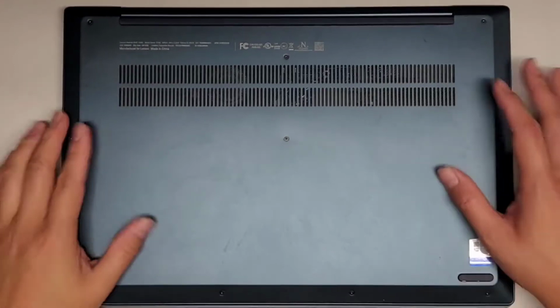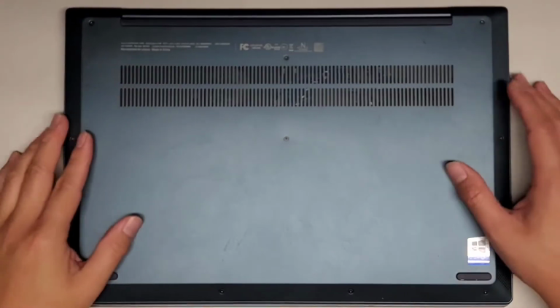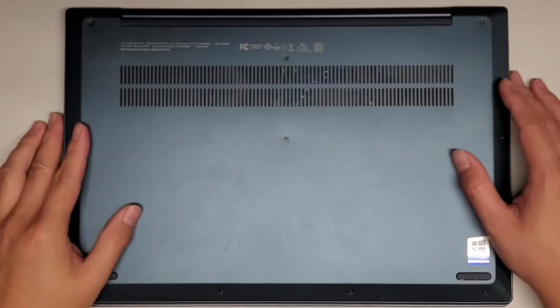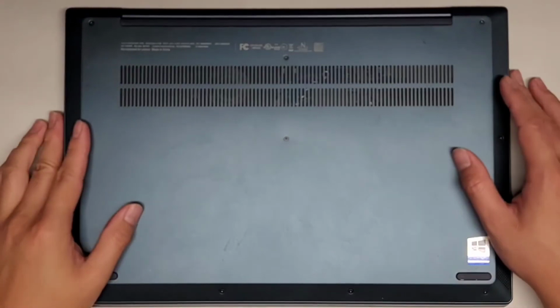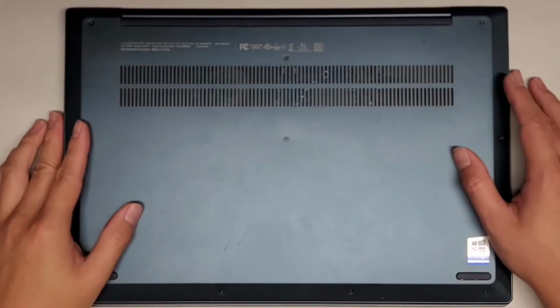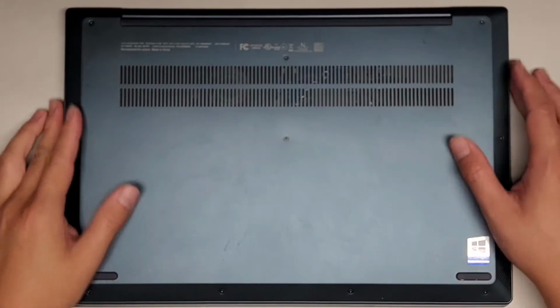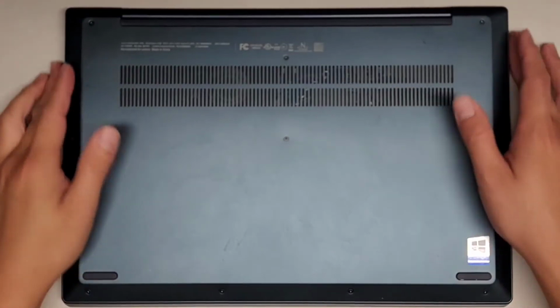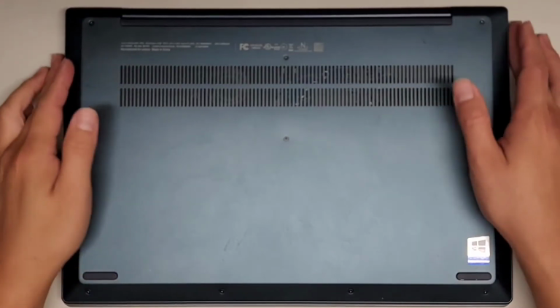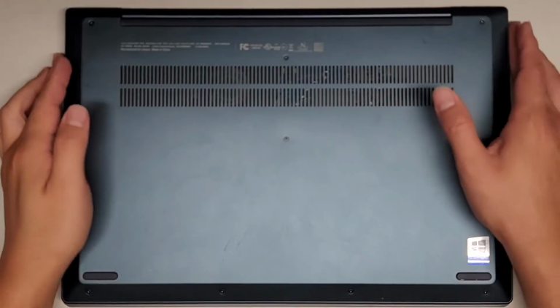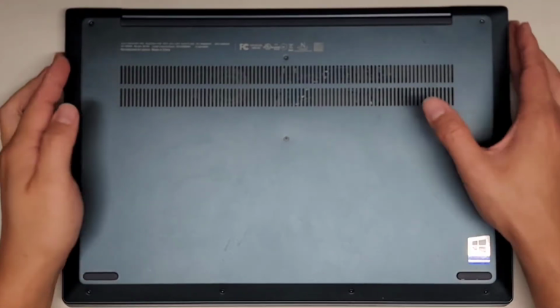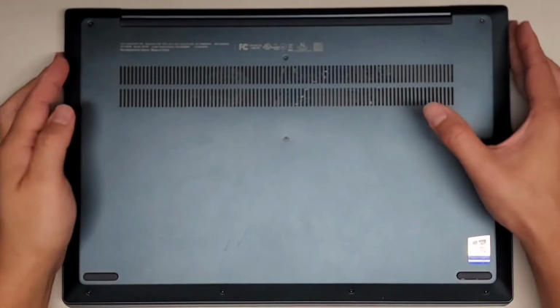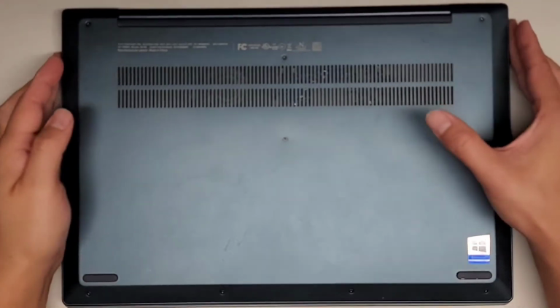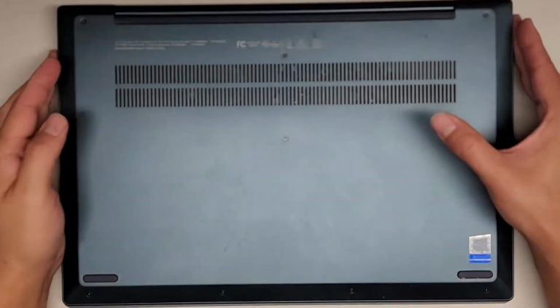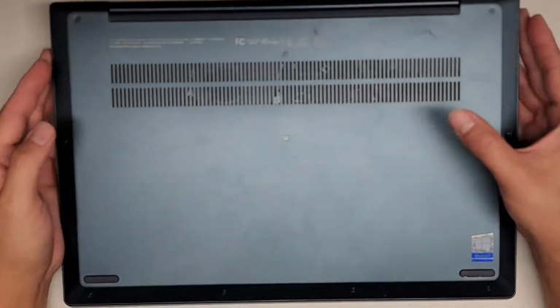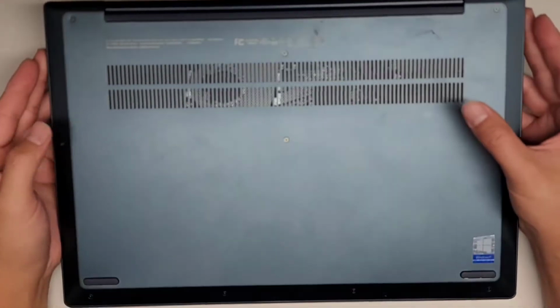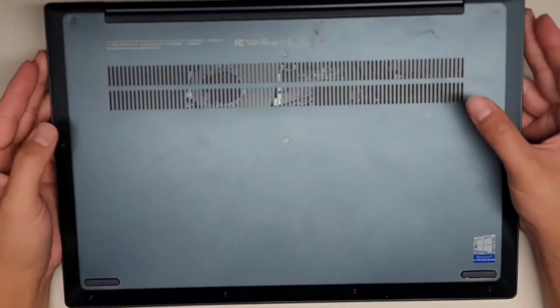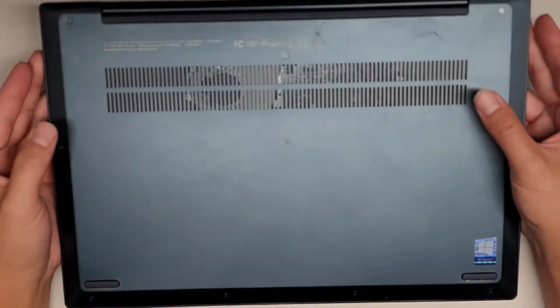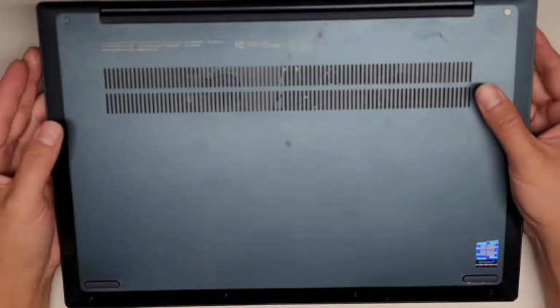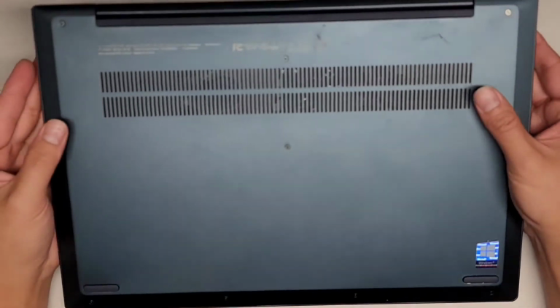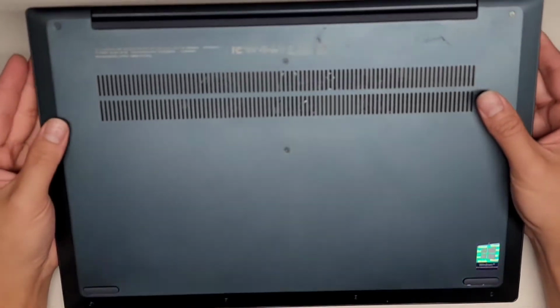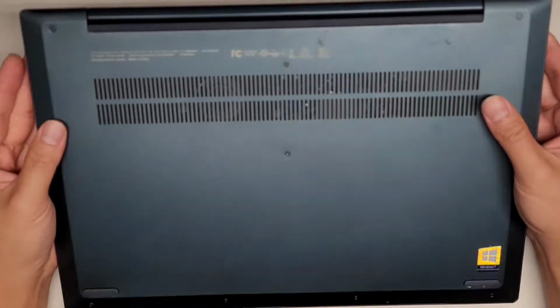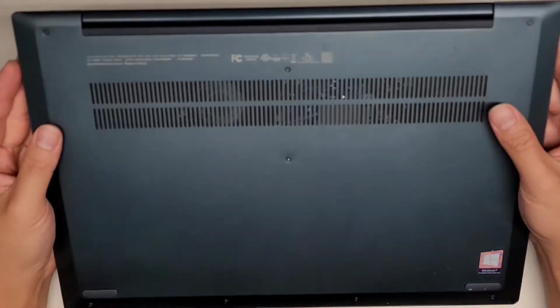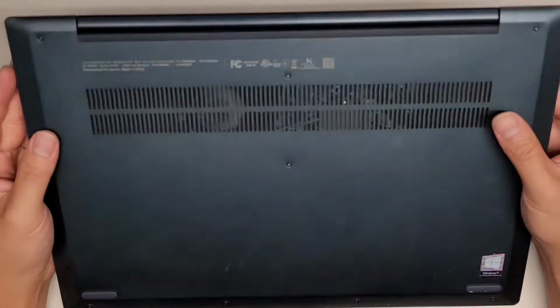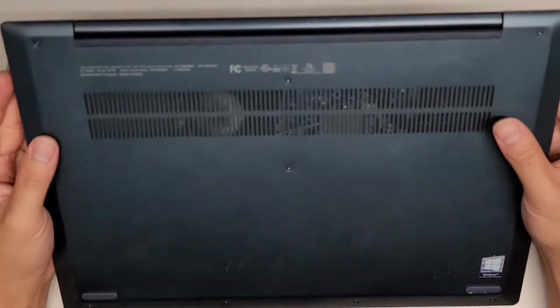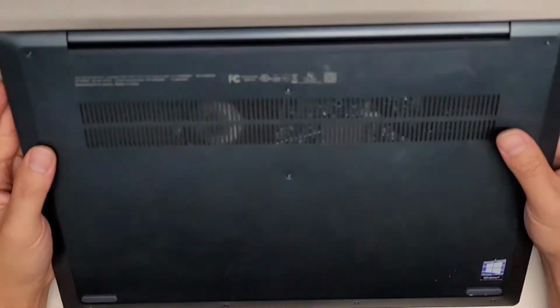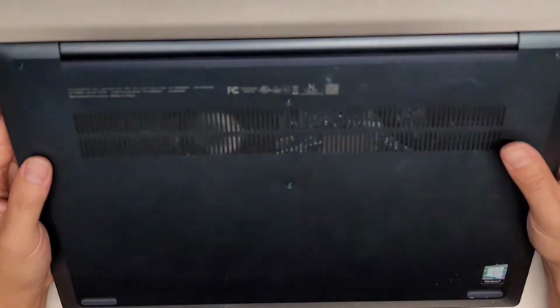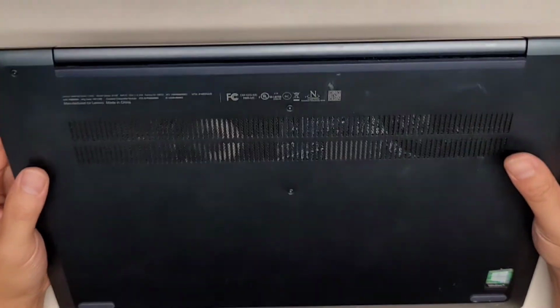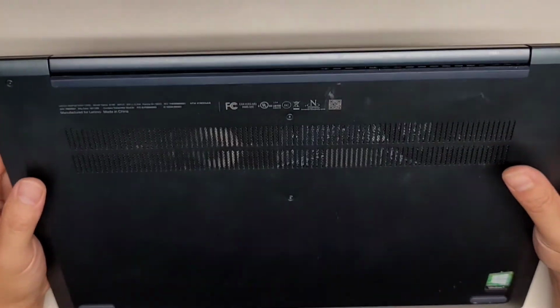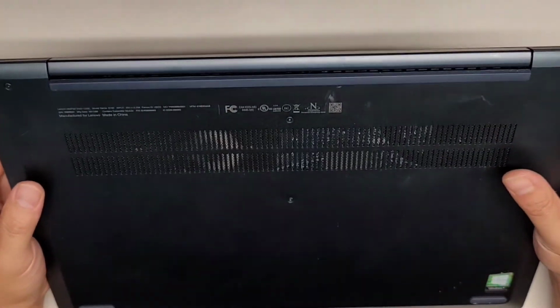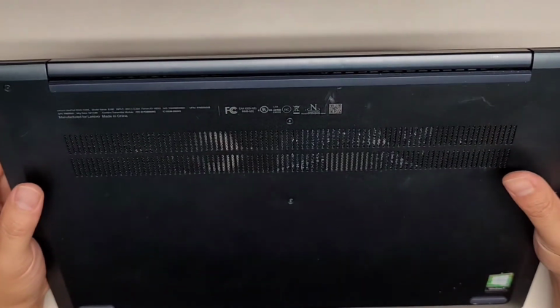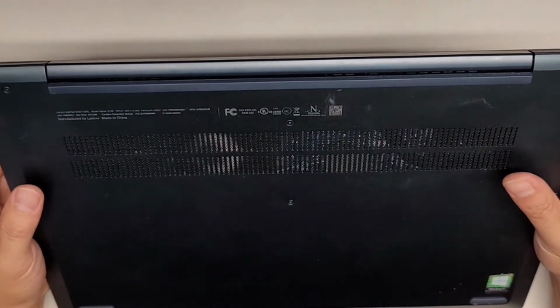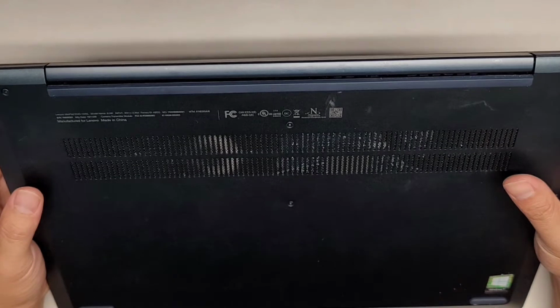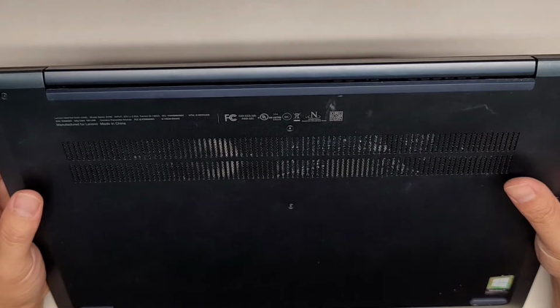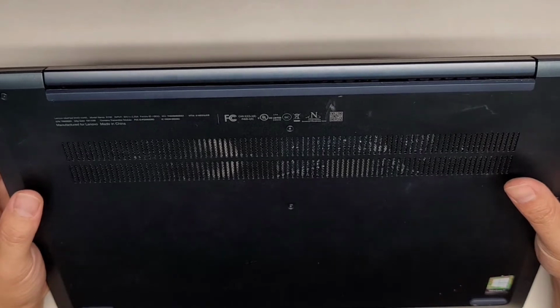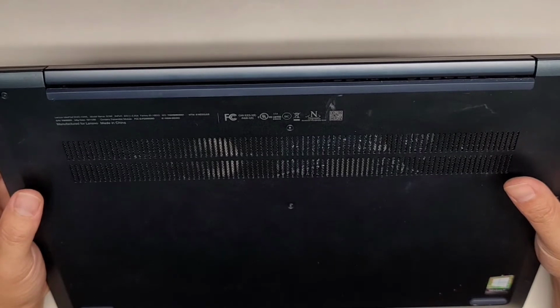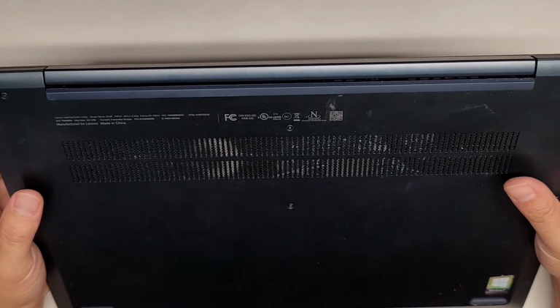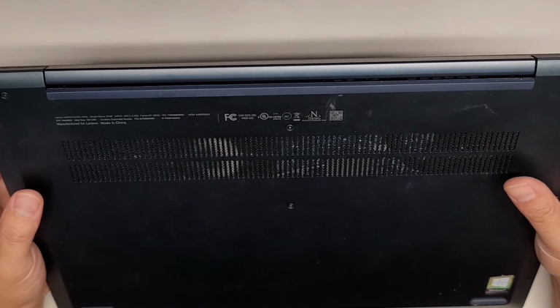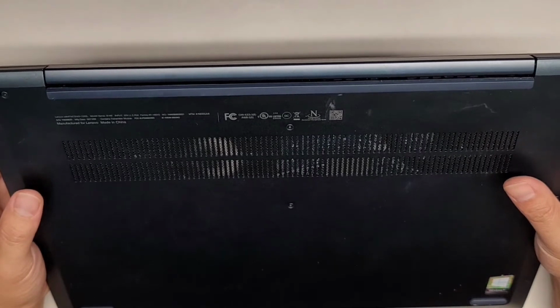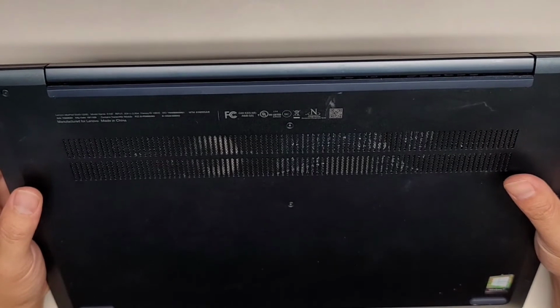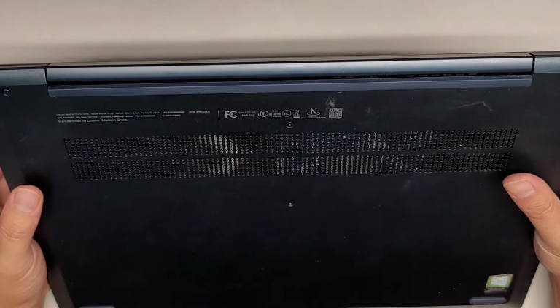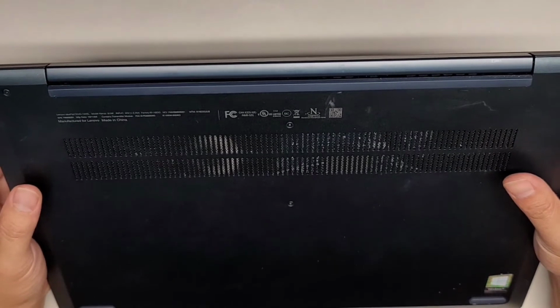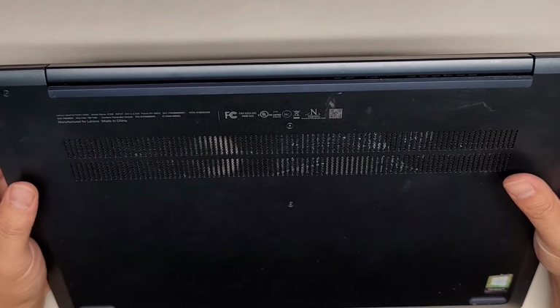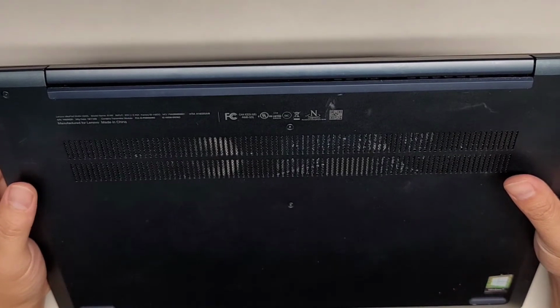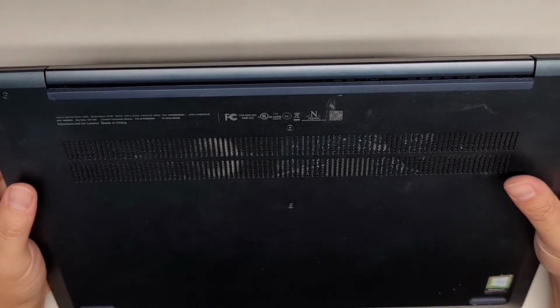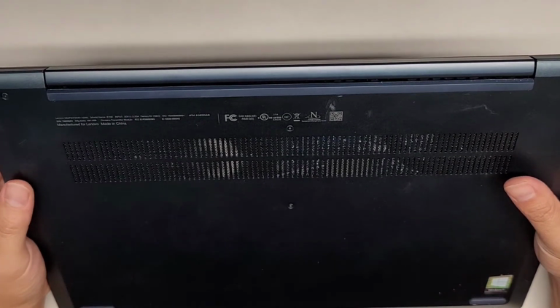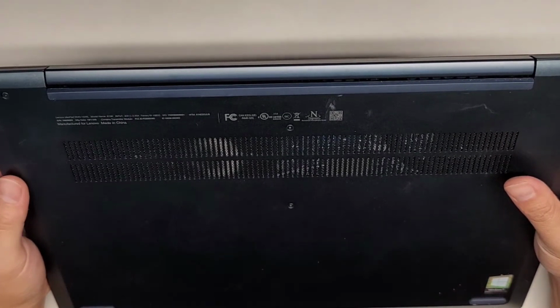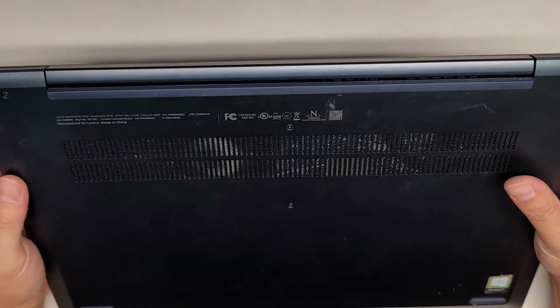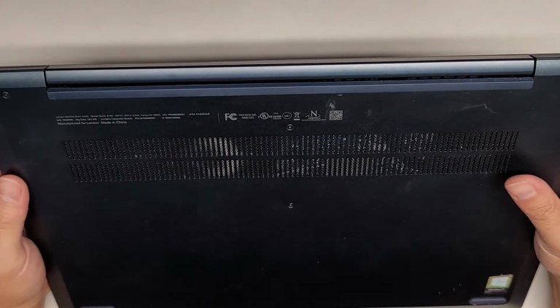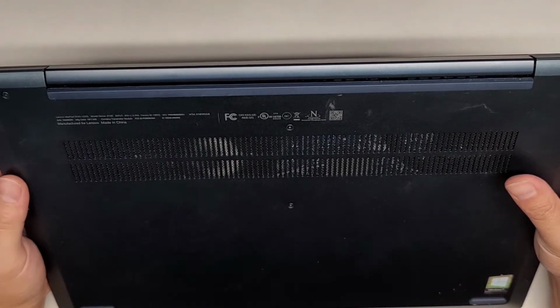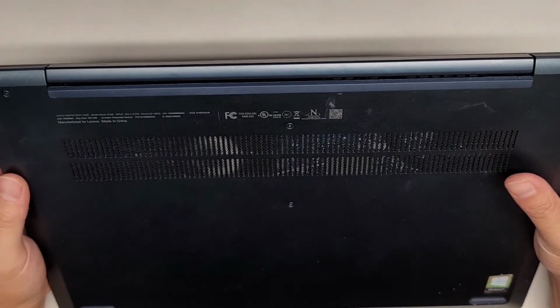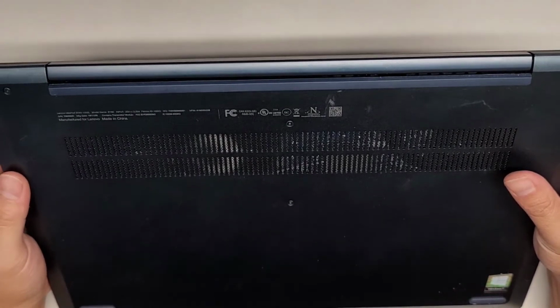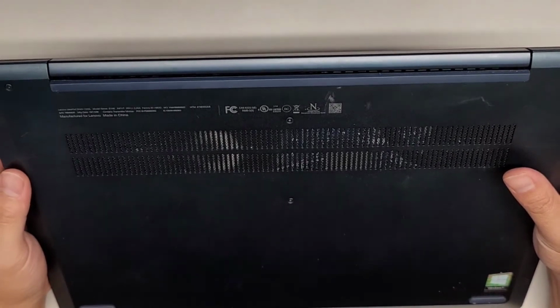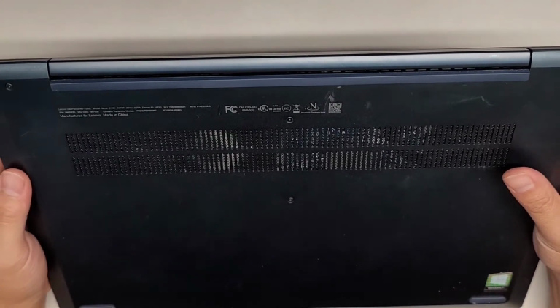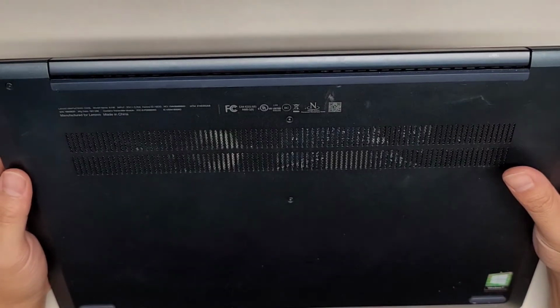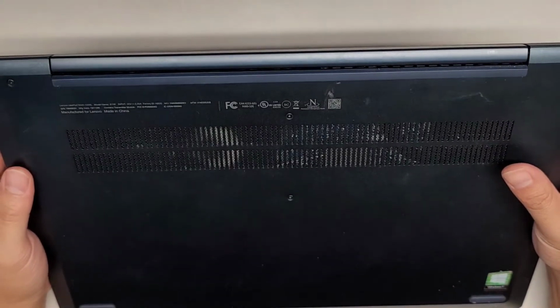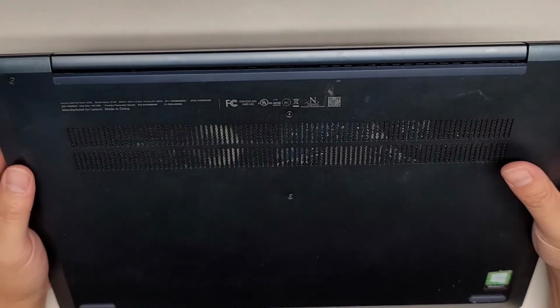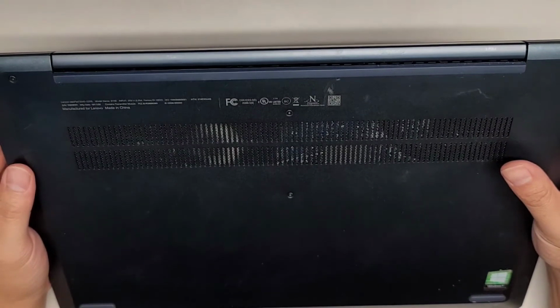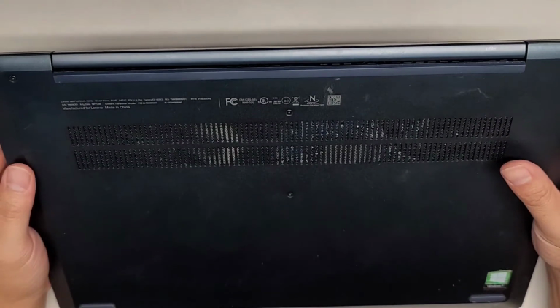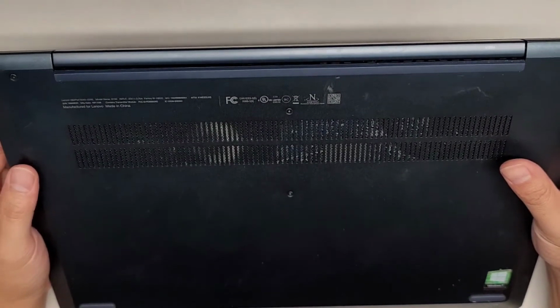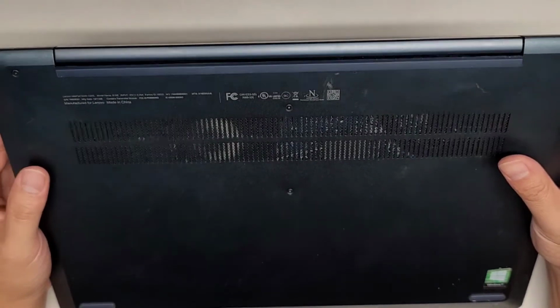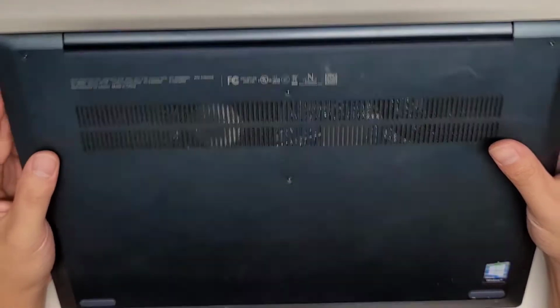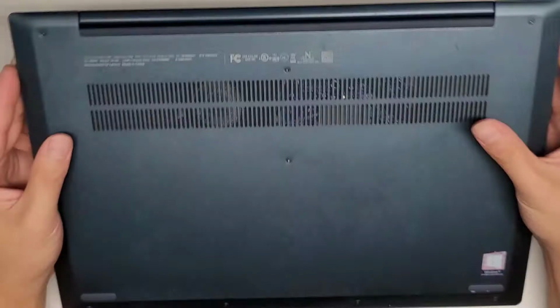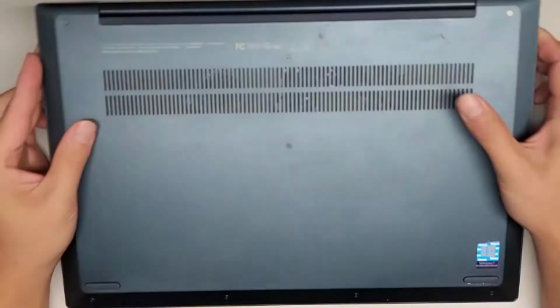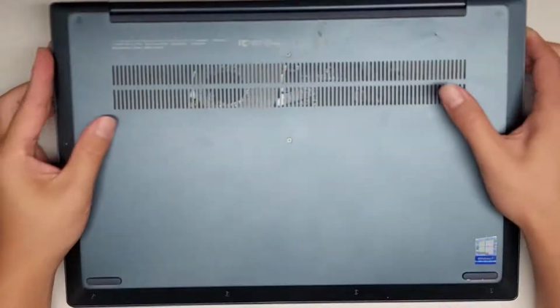I'm going to be showing how to open up and disassemble this Lenovo IdeaPad S540-15iWL.